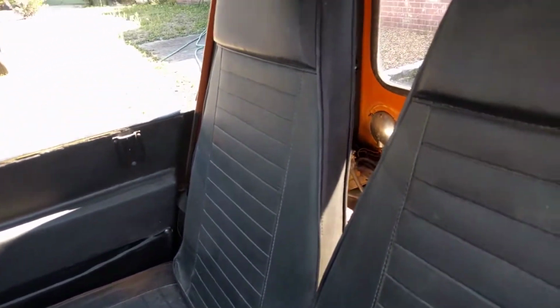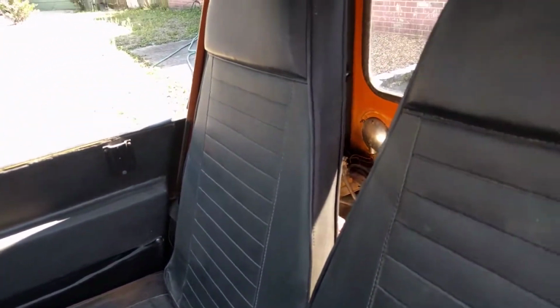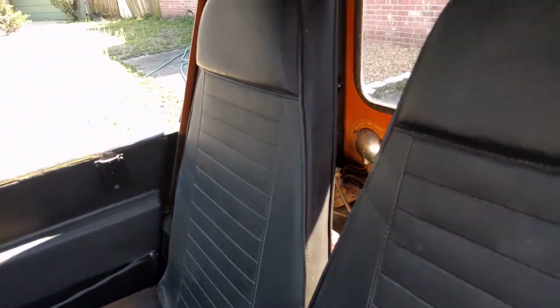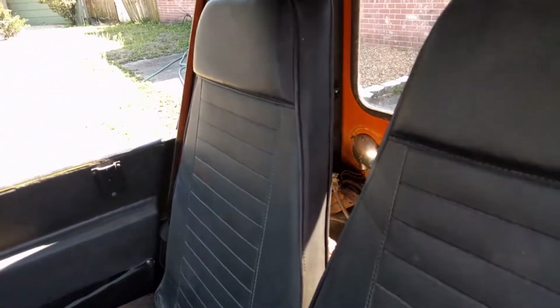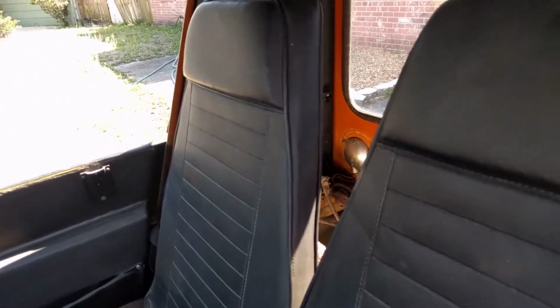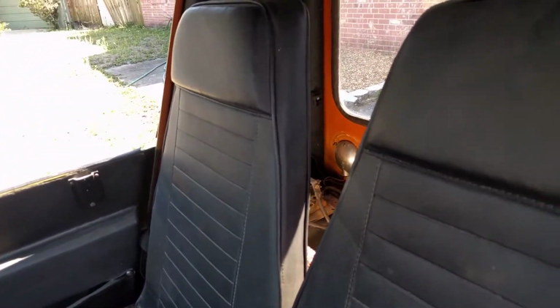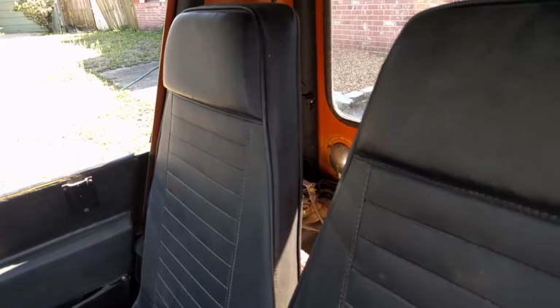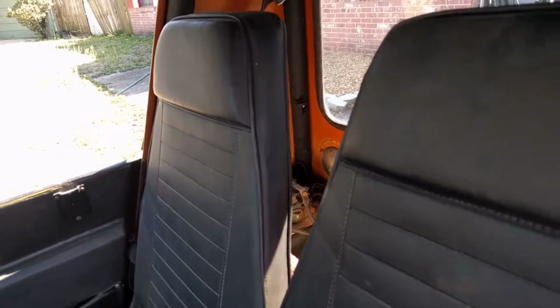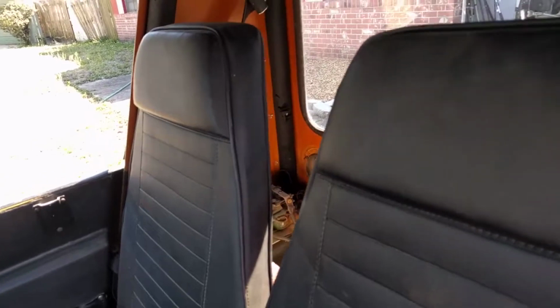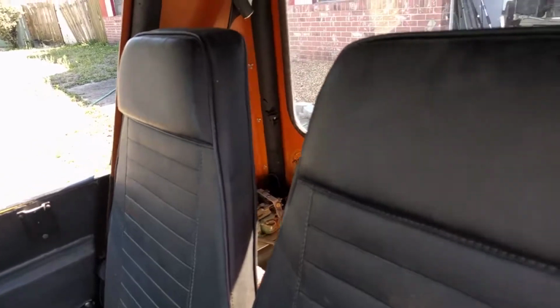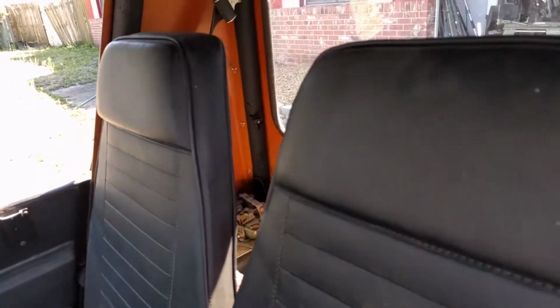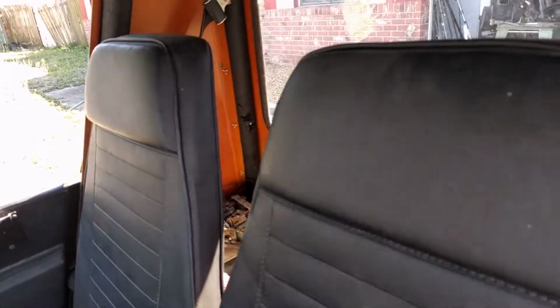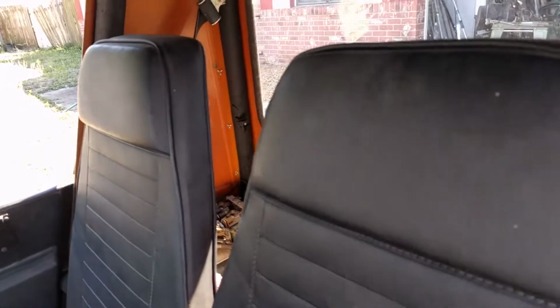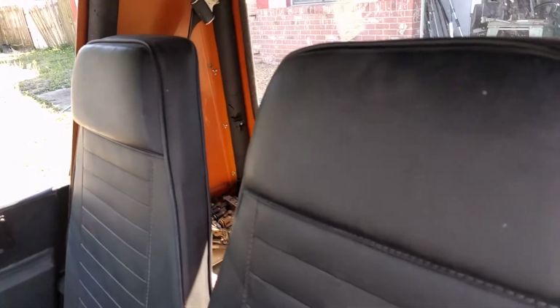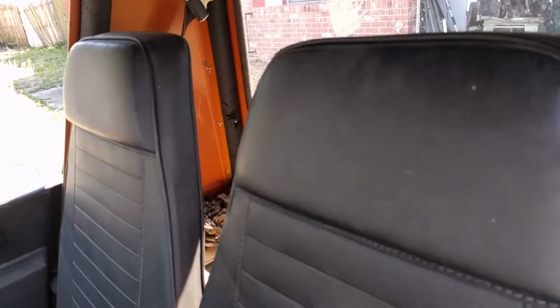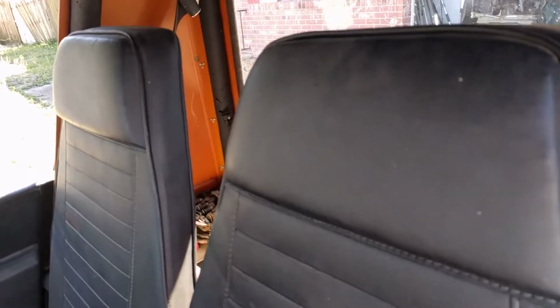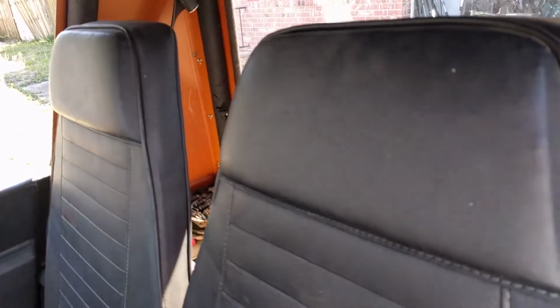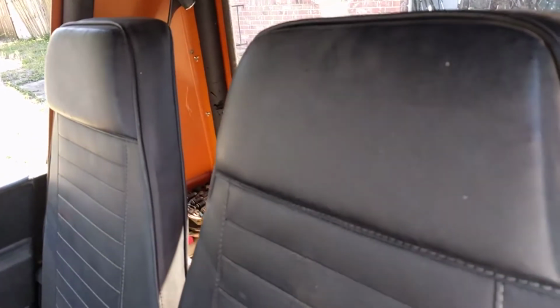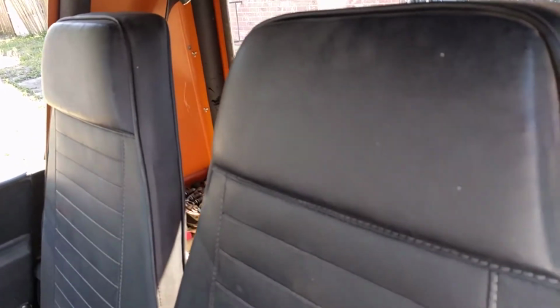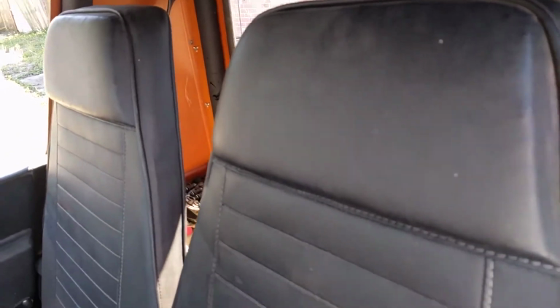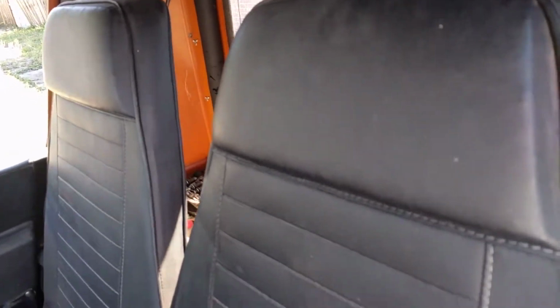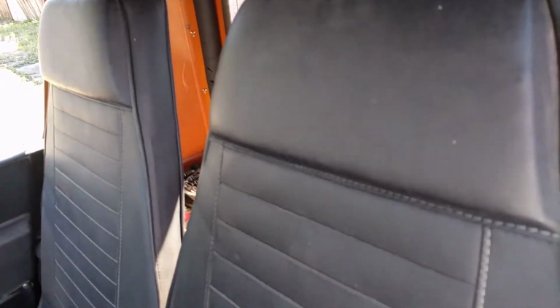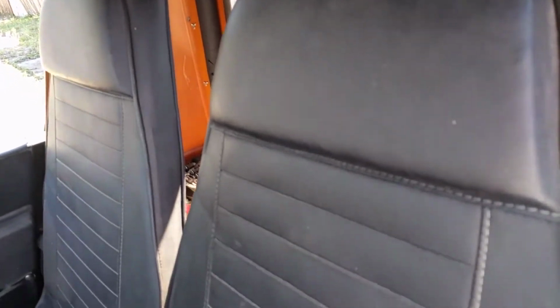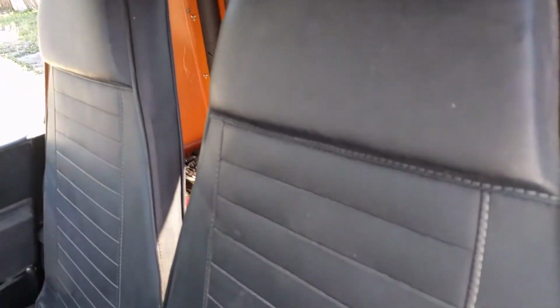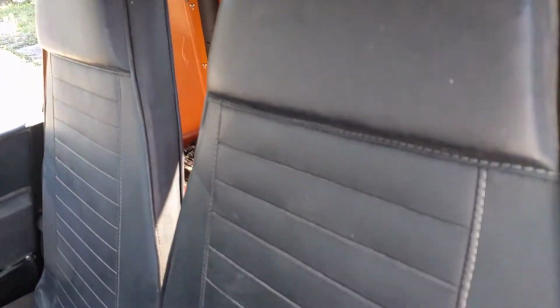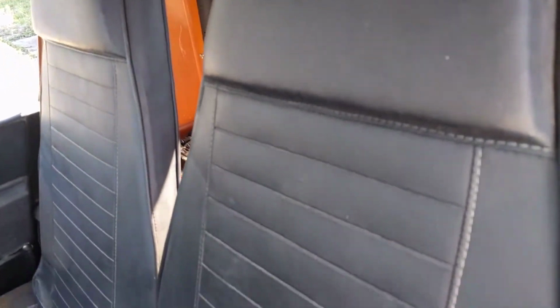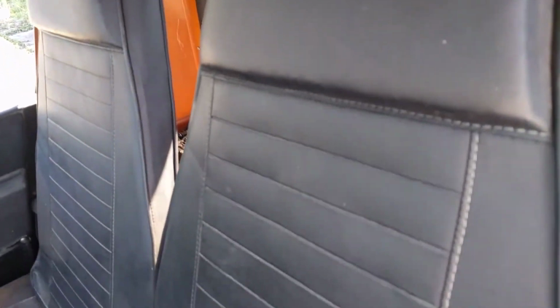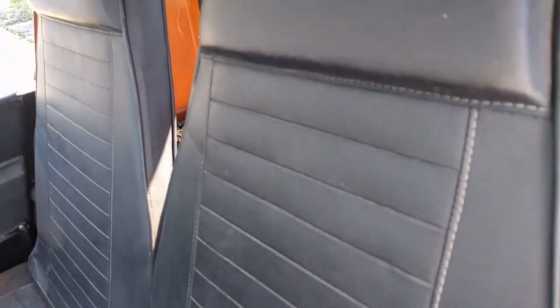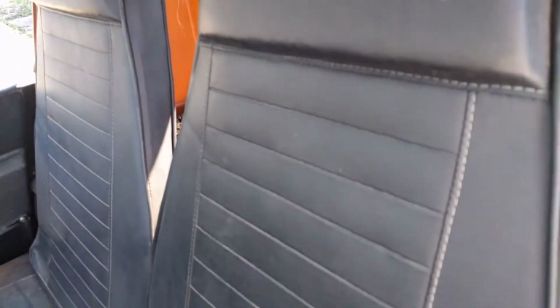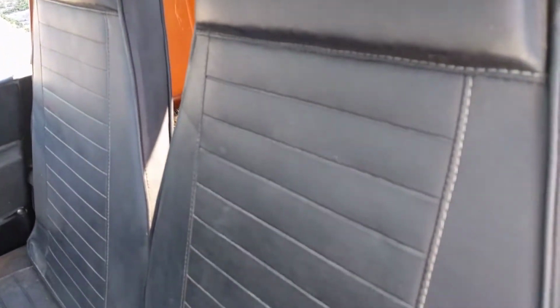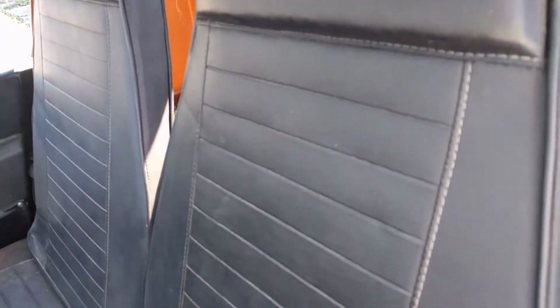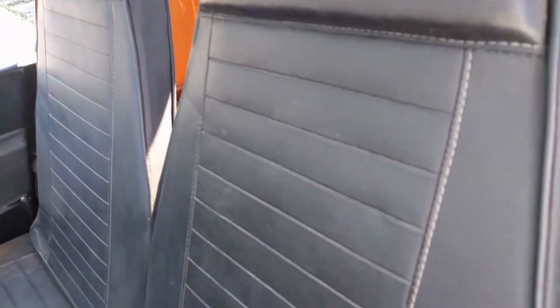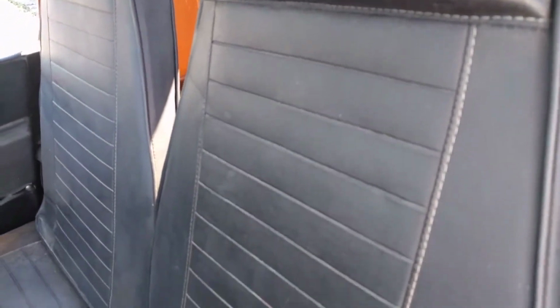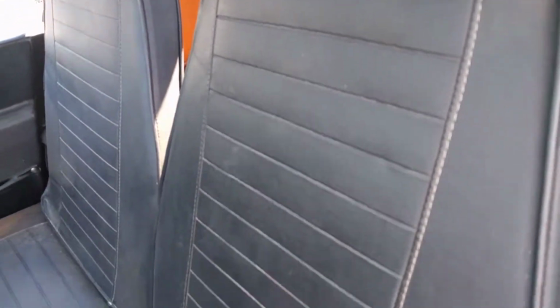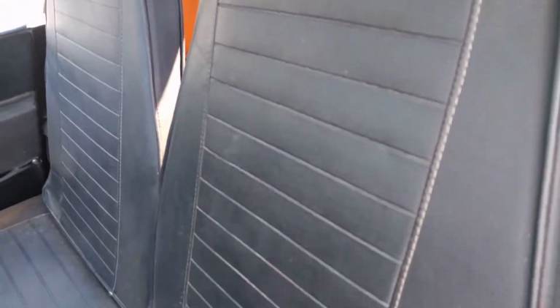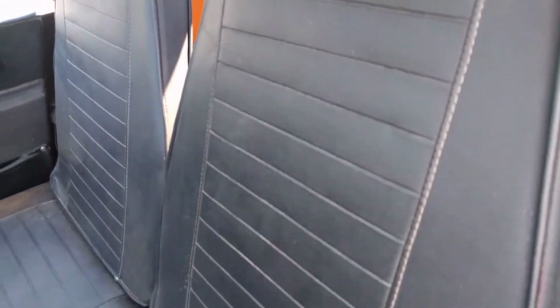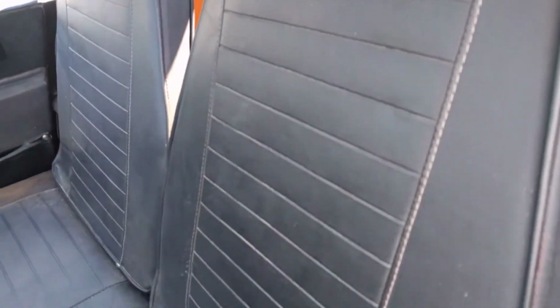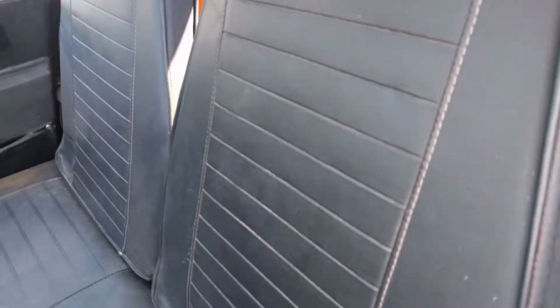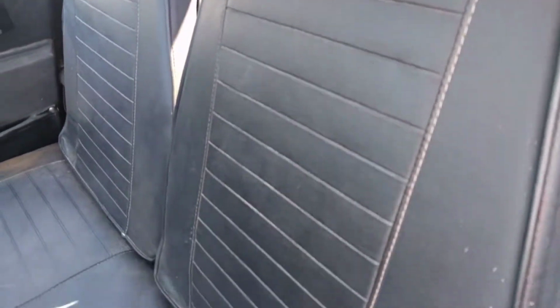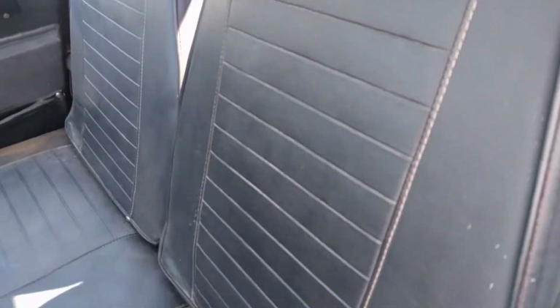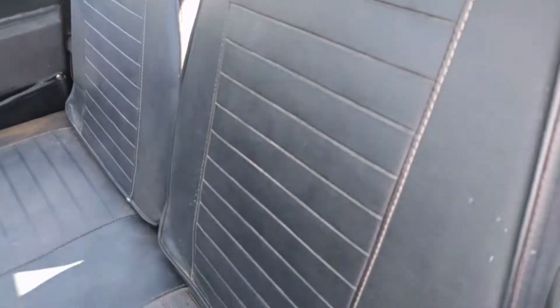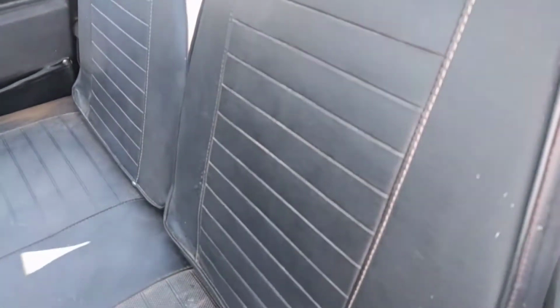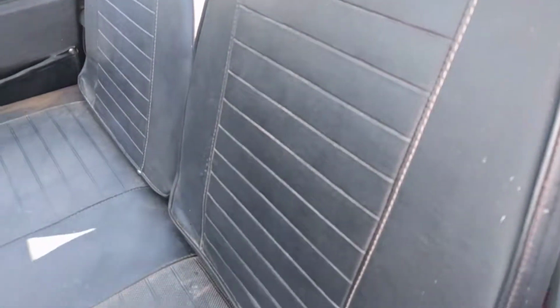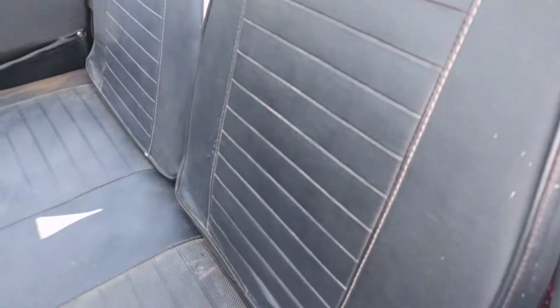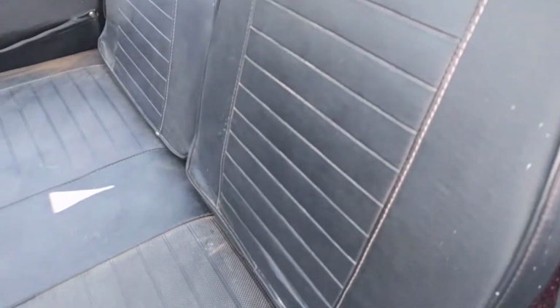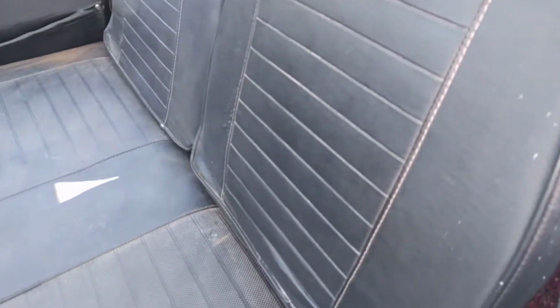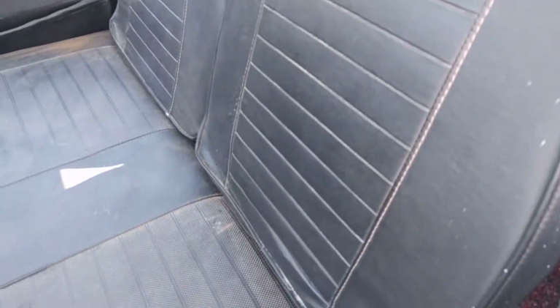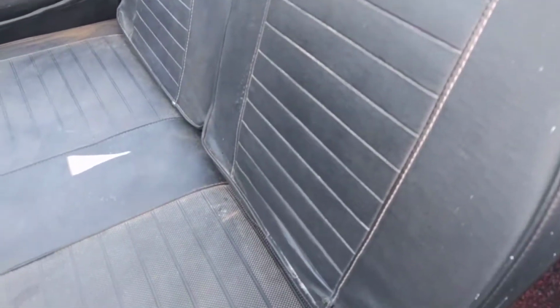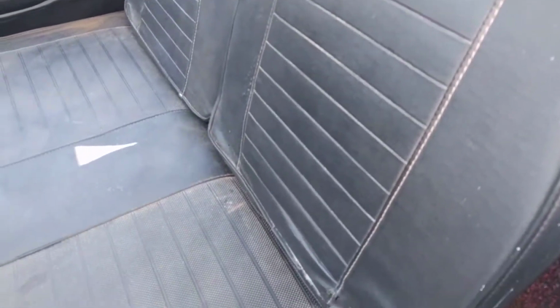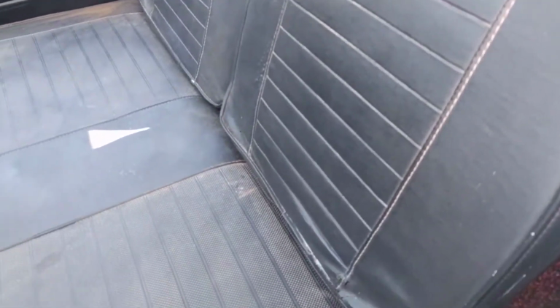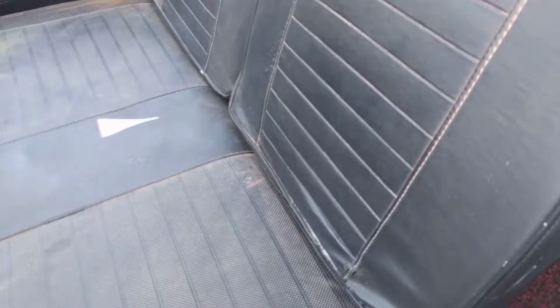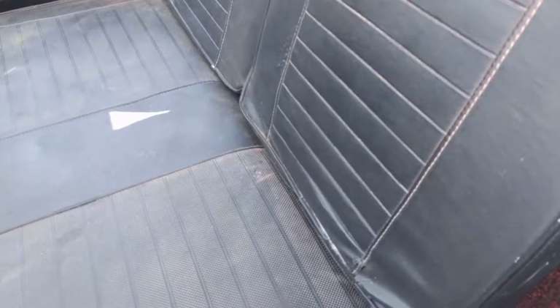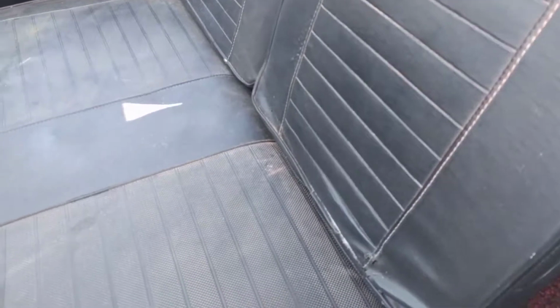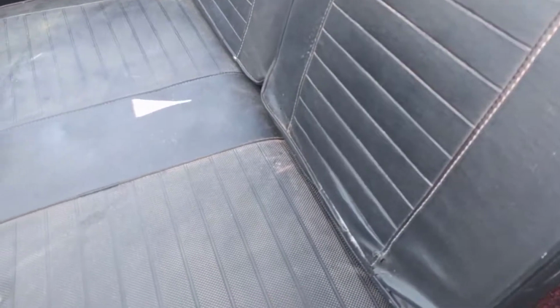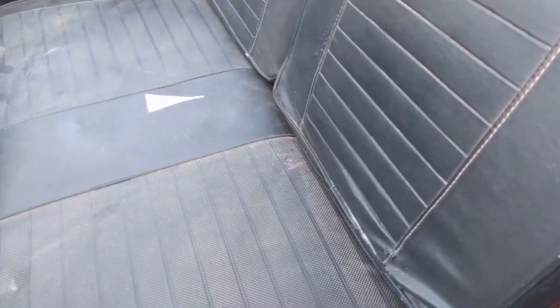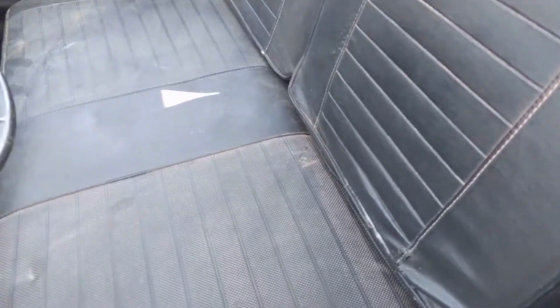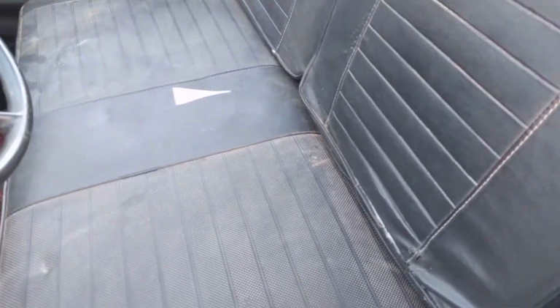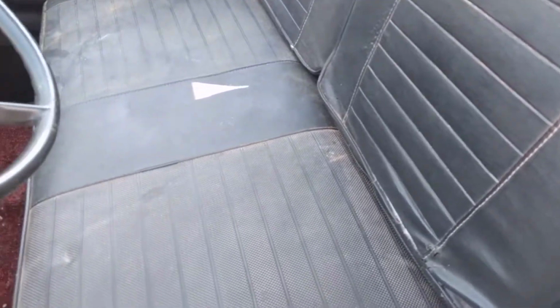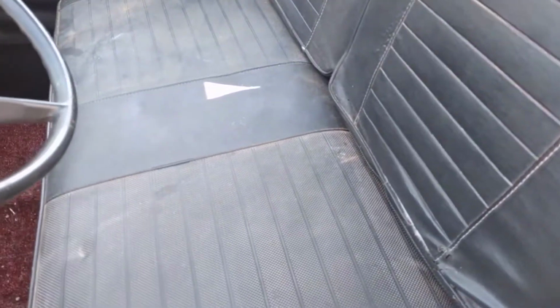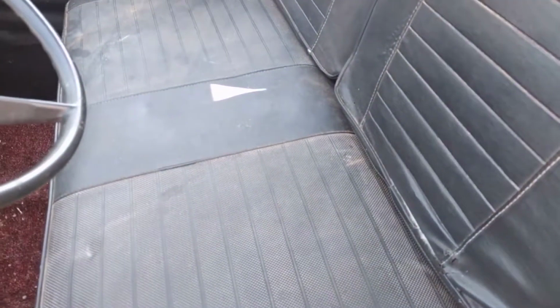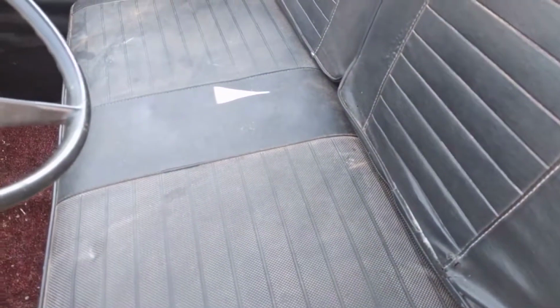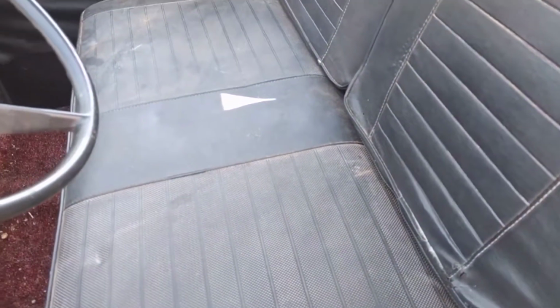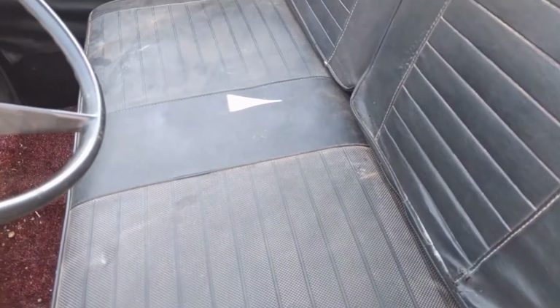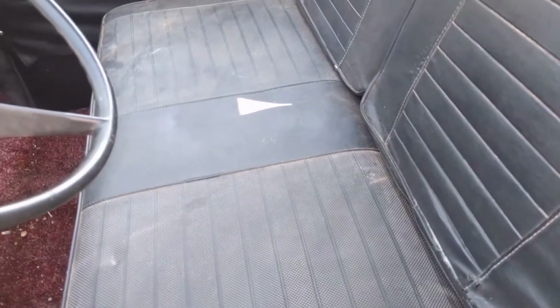The seats appear to be the original upholstery — not in too bad of shape at all.